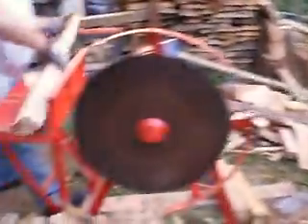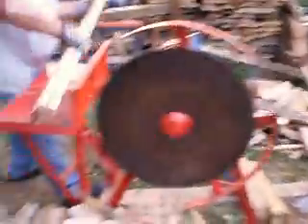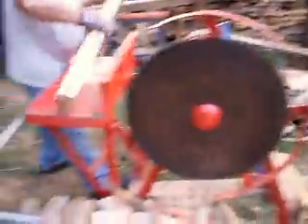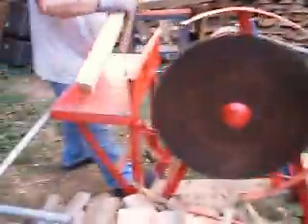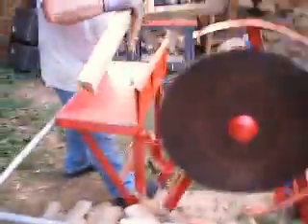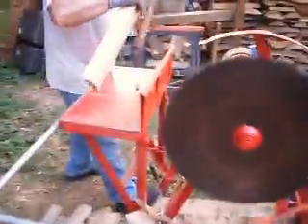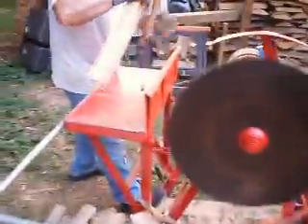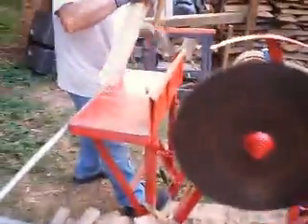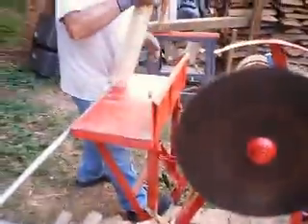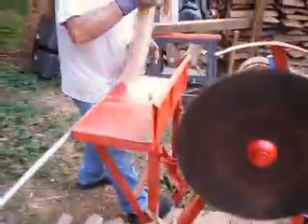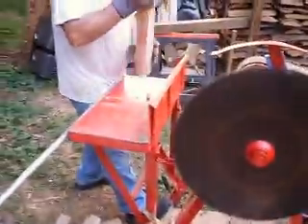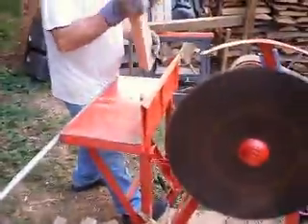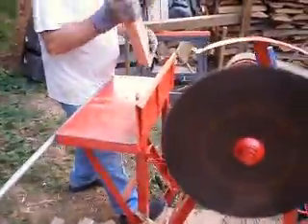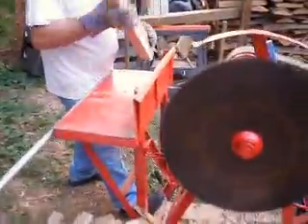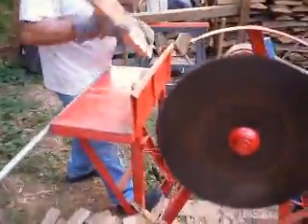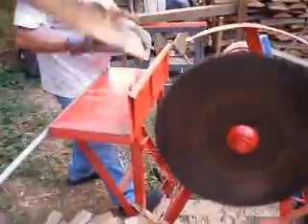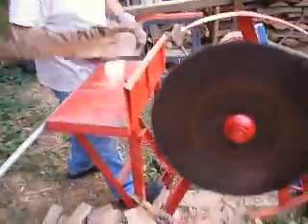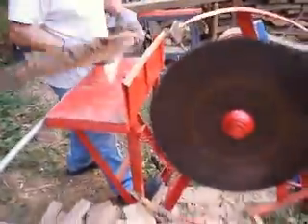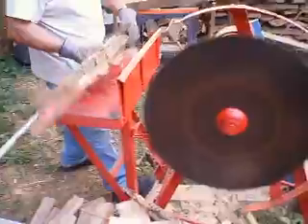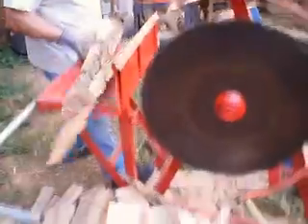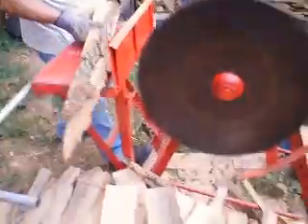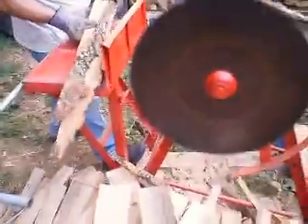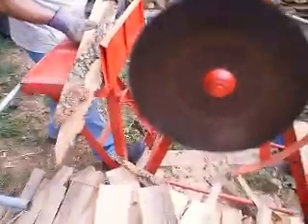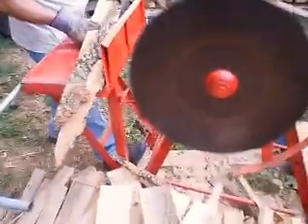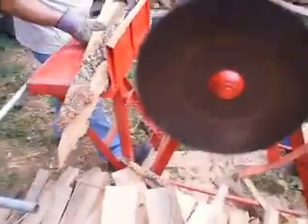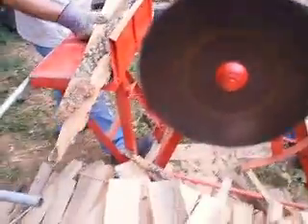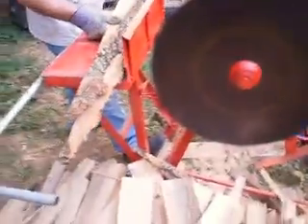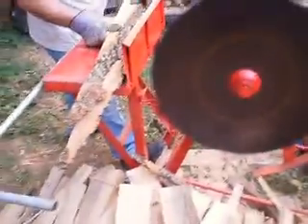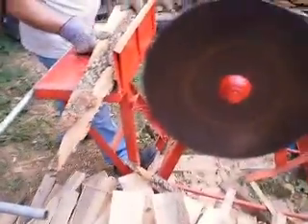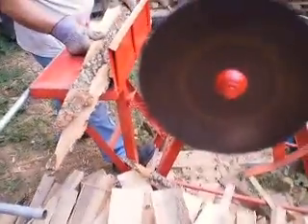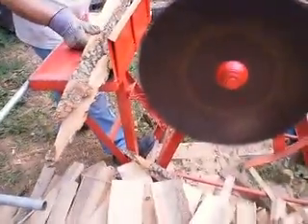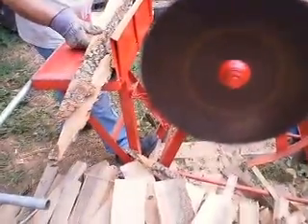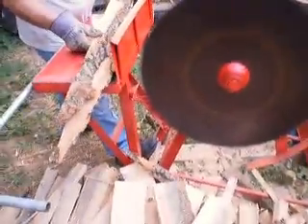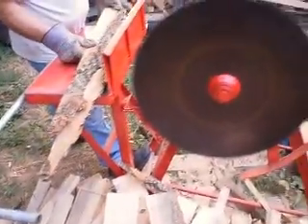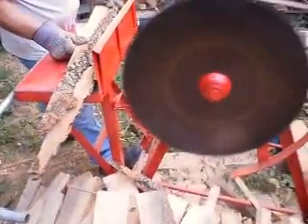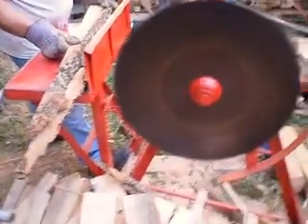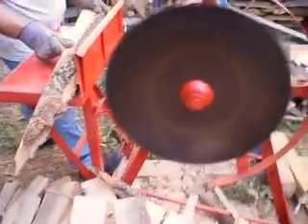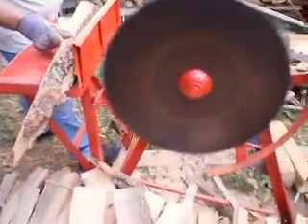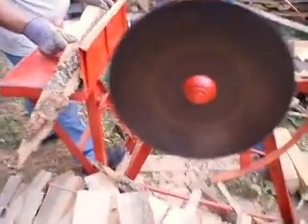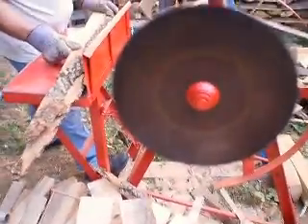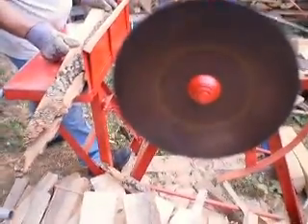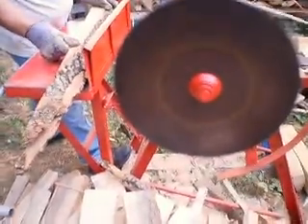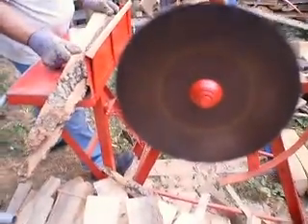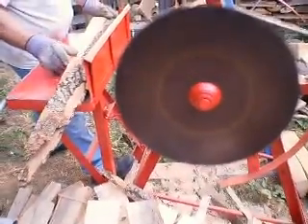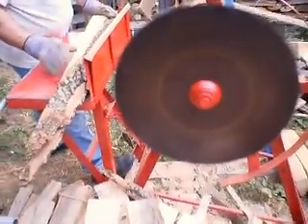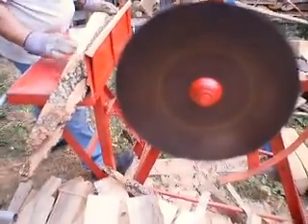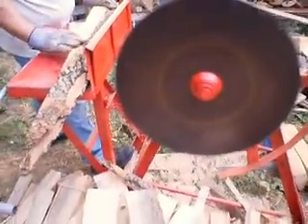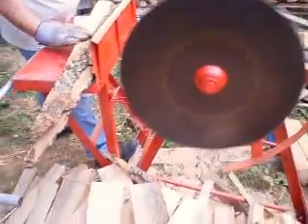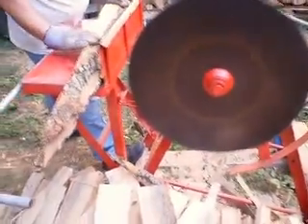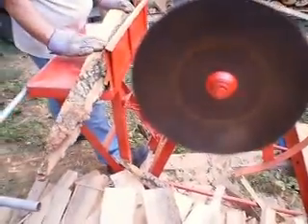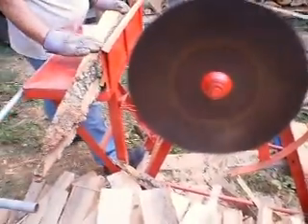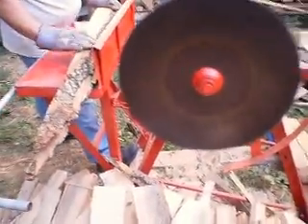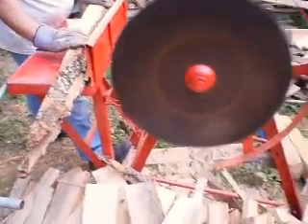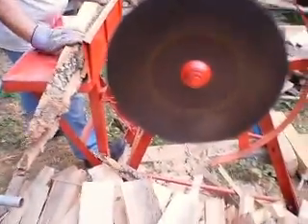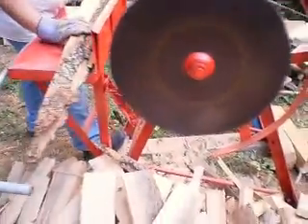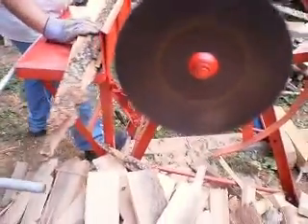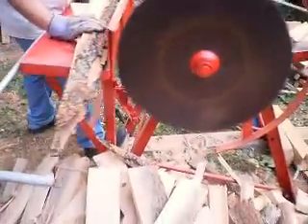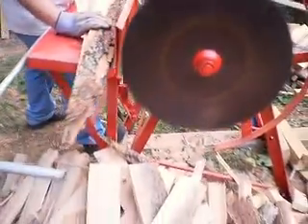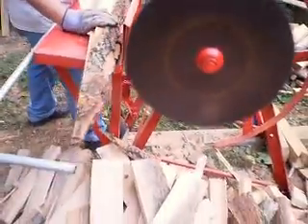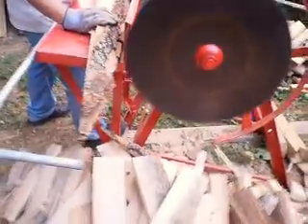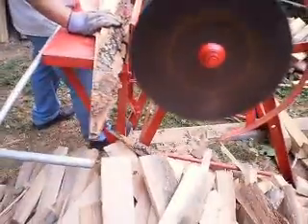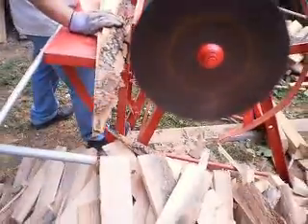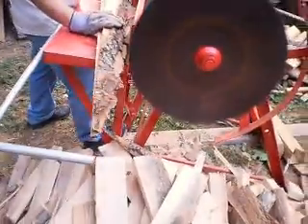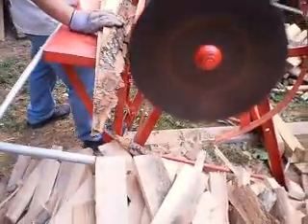You've got to be careful — making the cut too fast or too quick will pop the belt off.